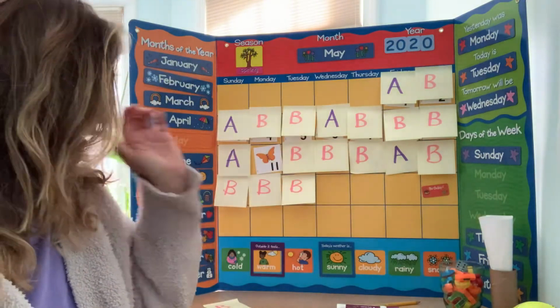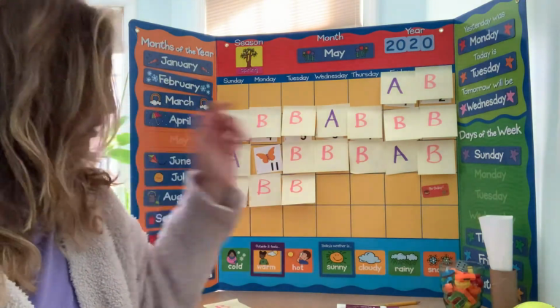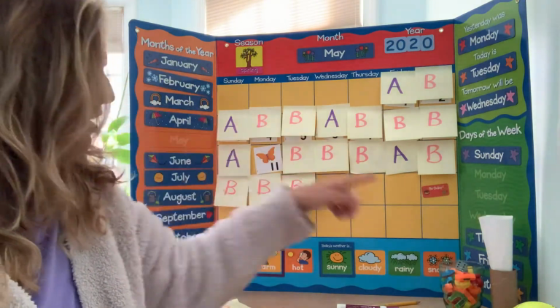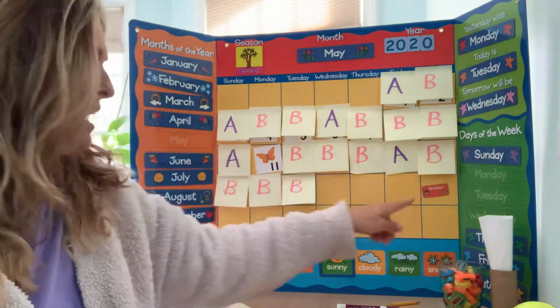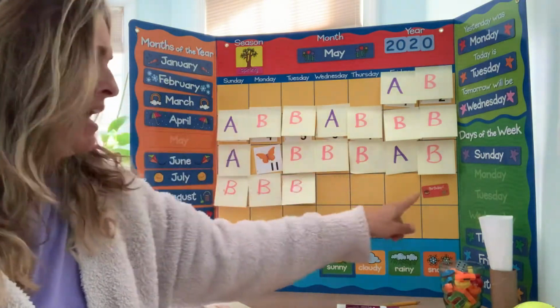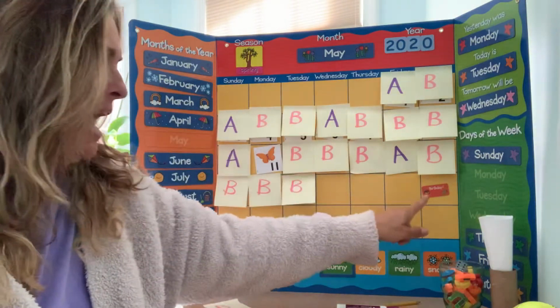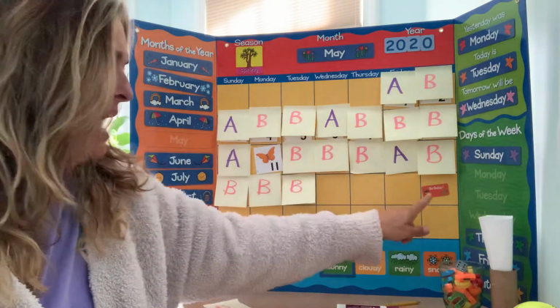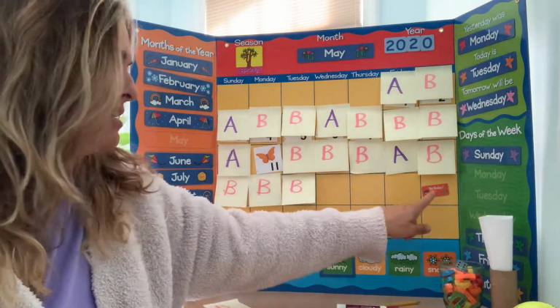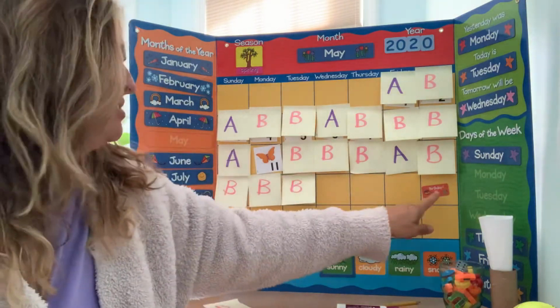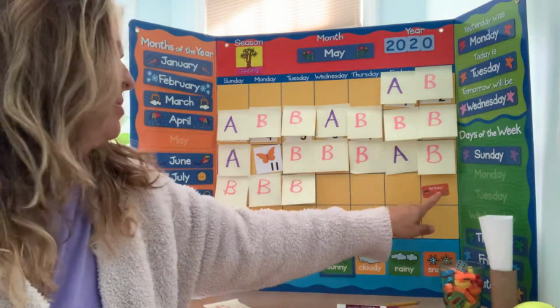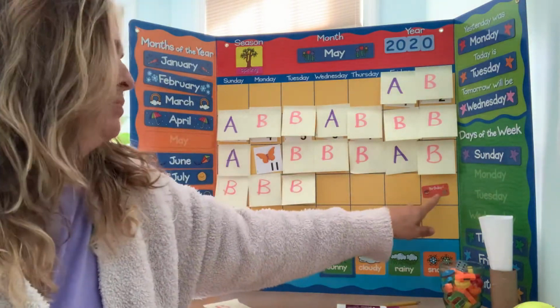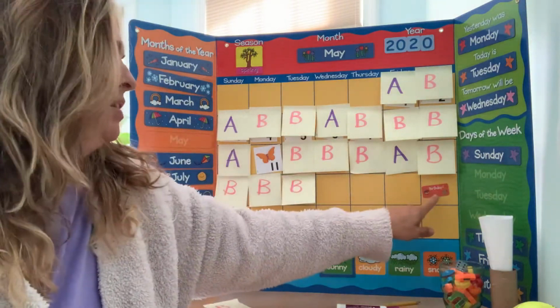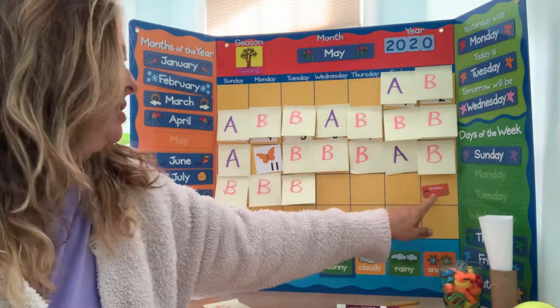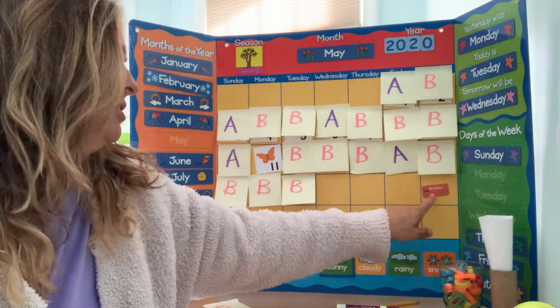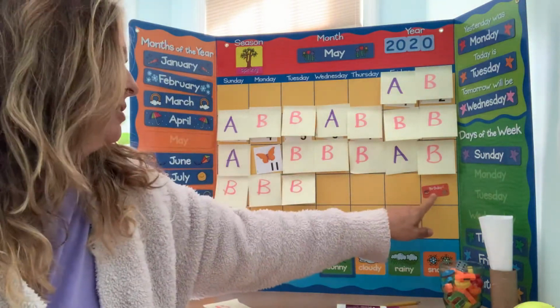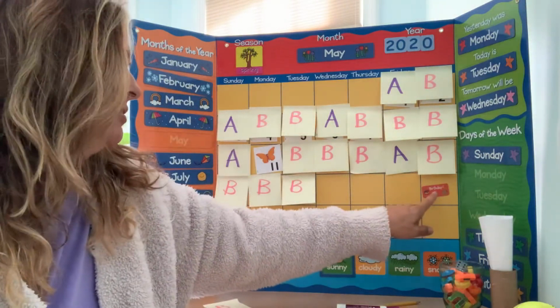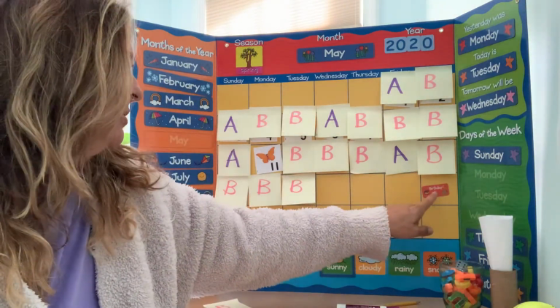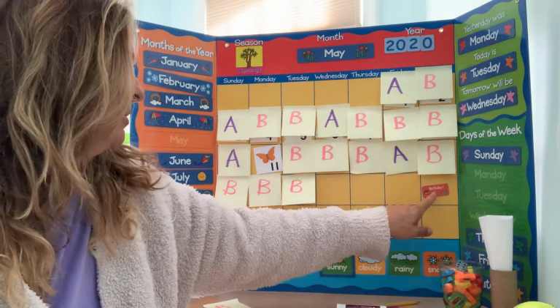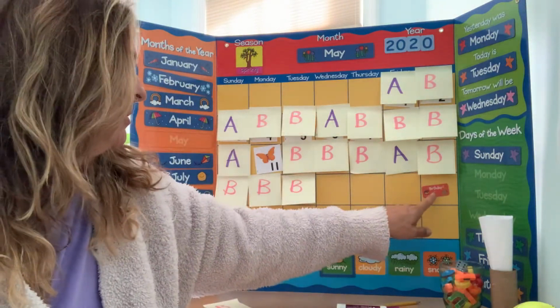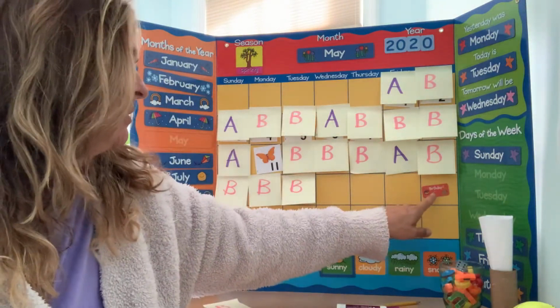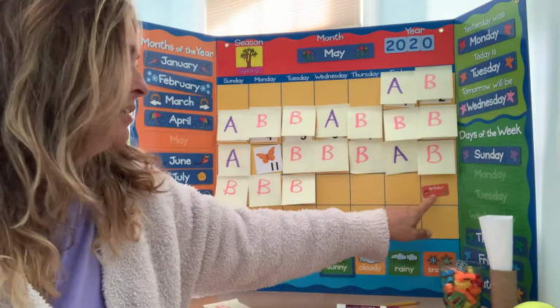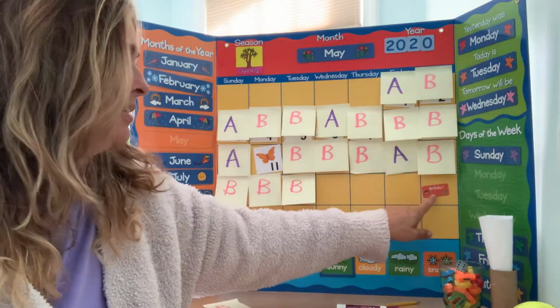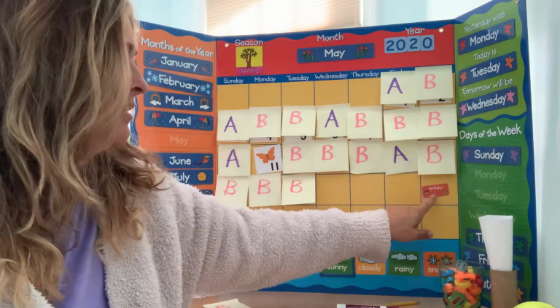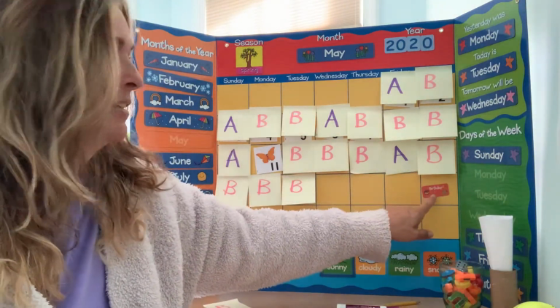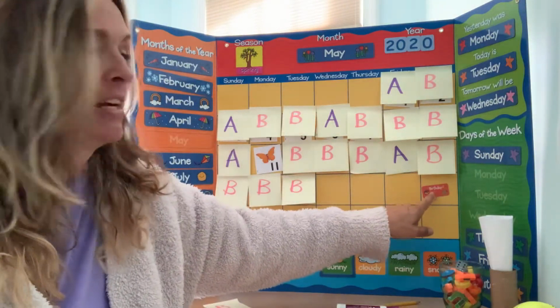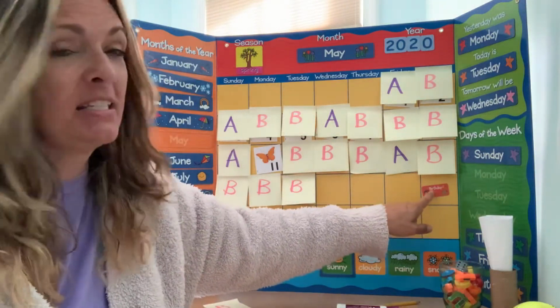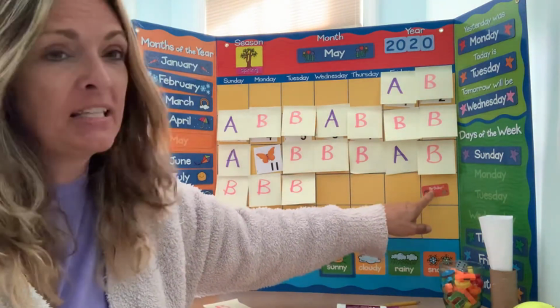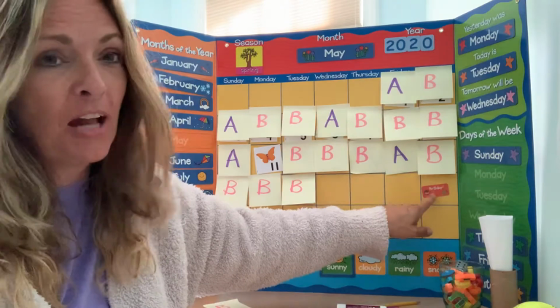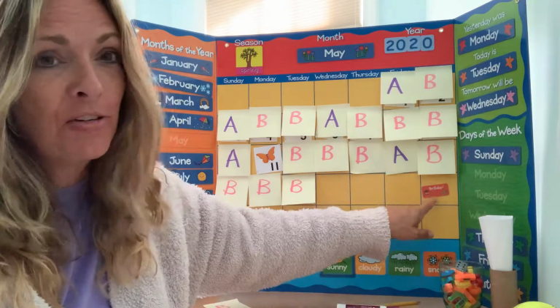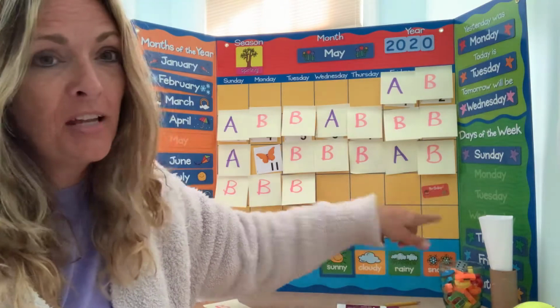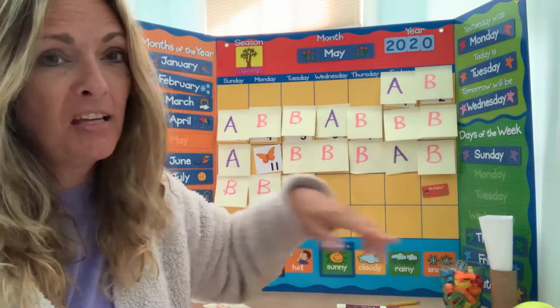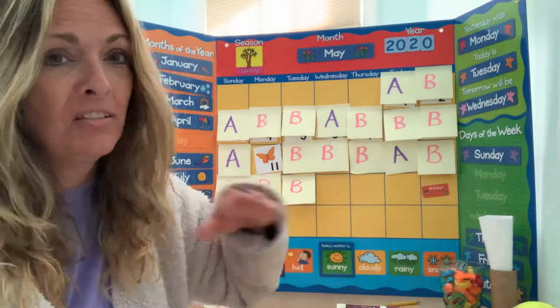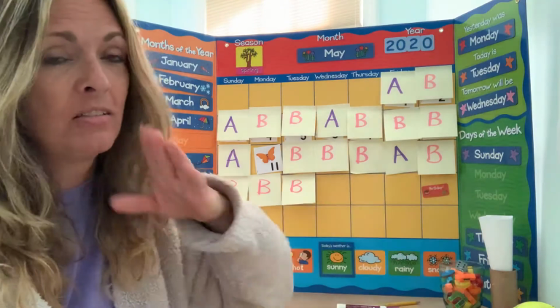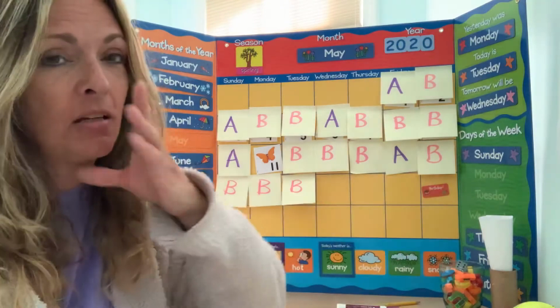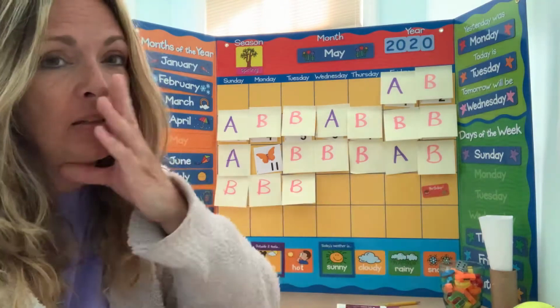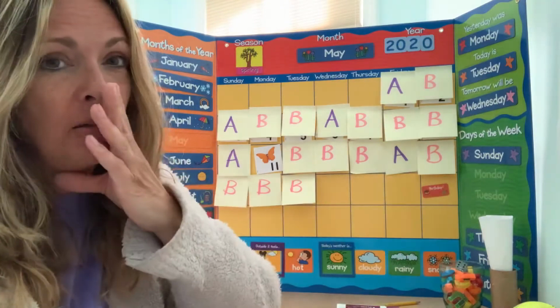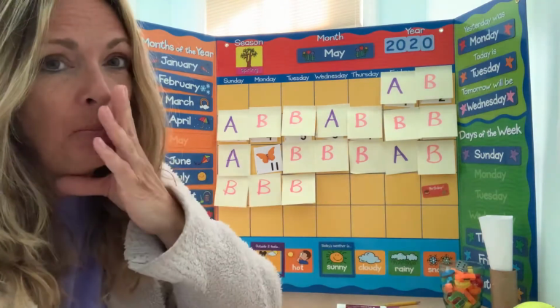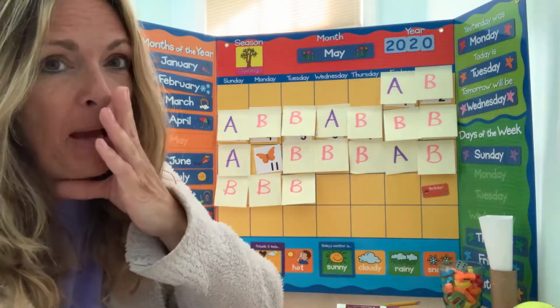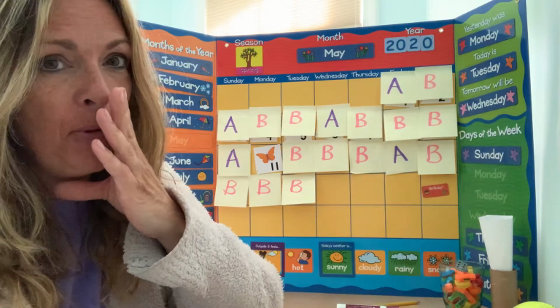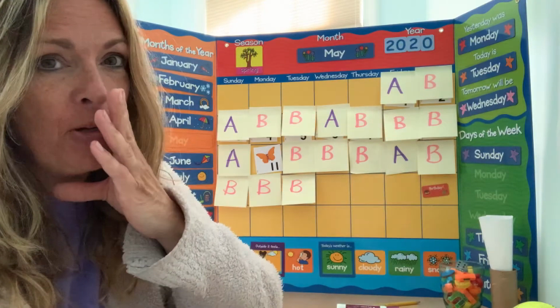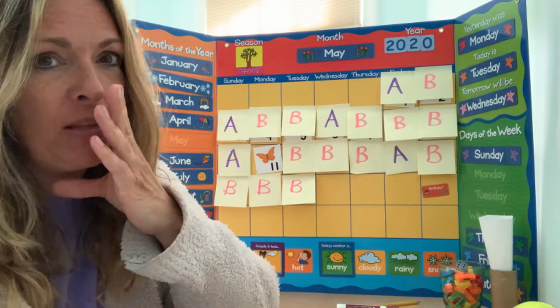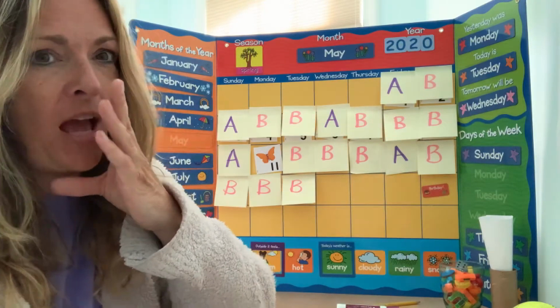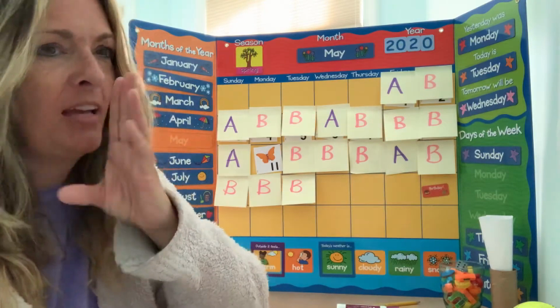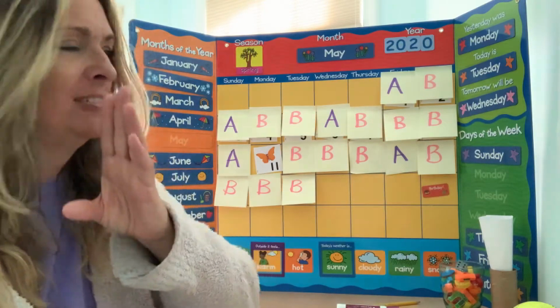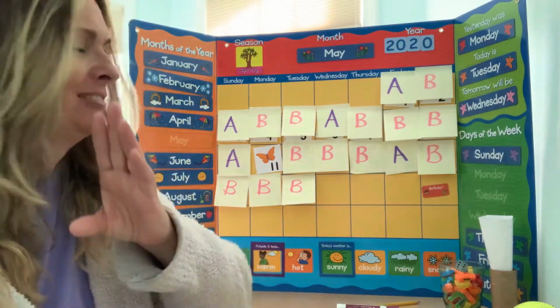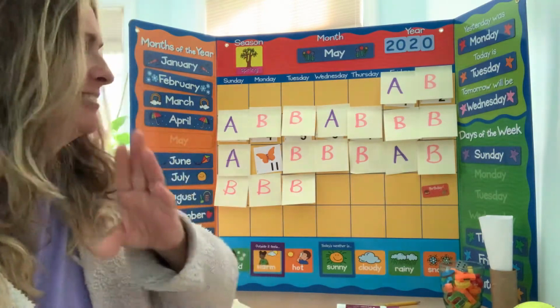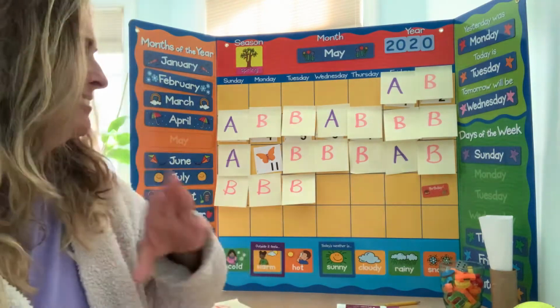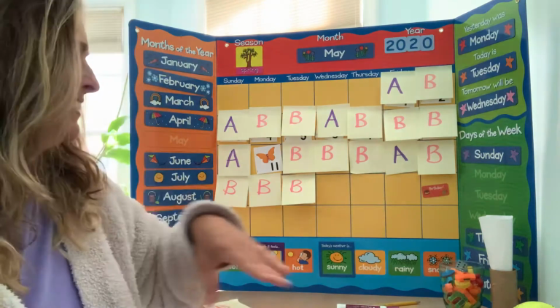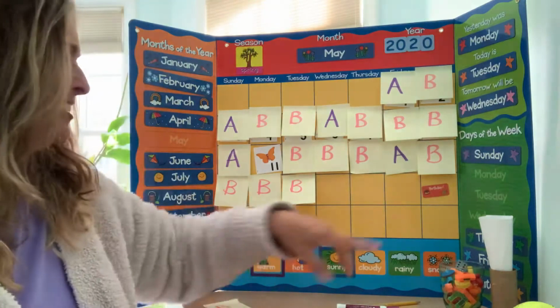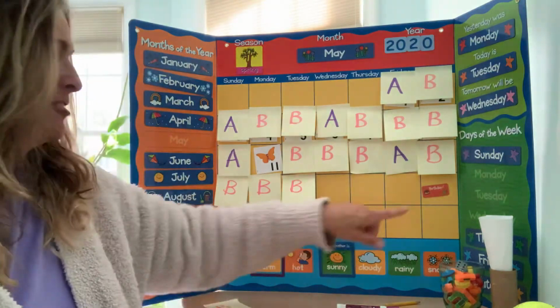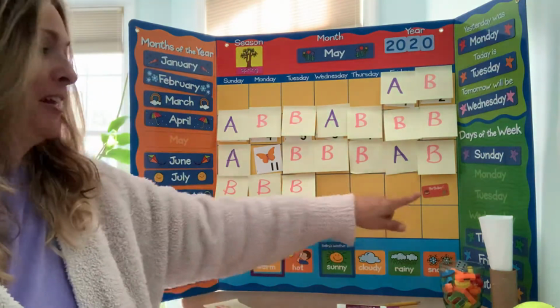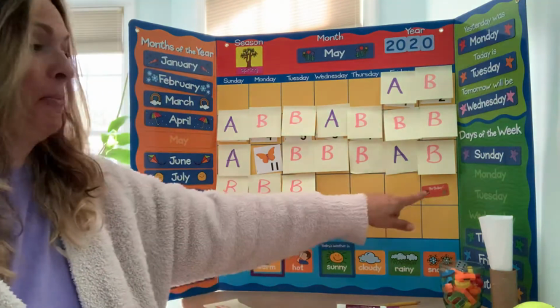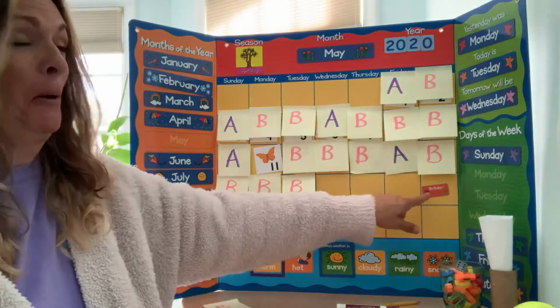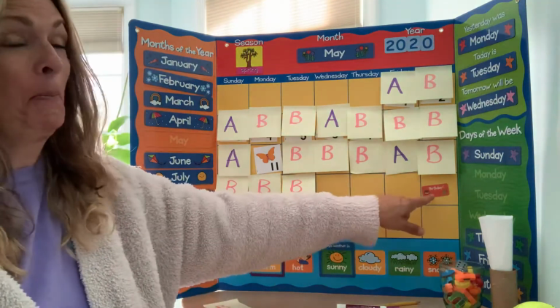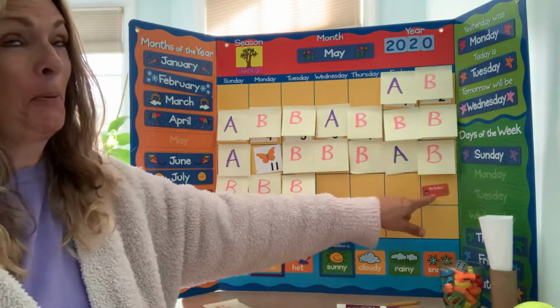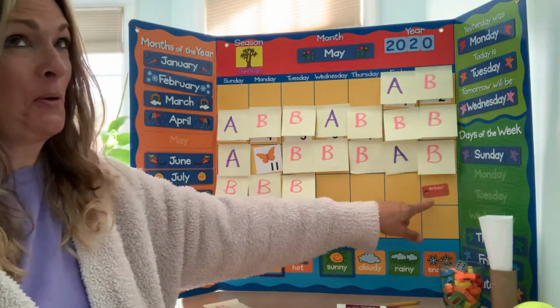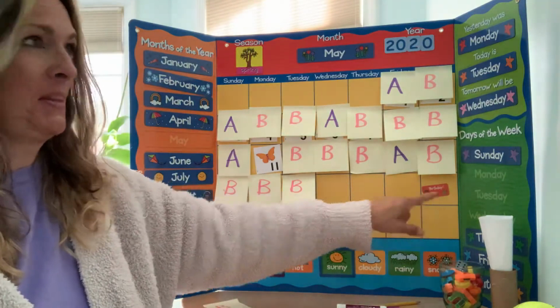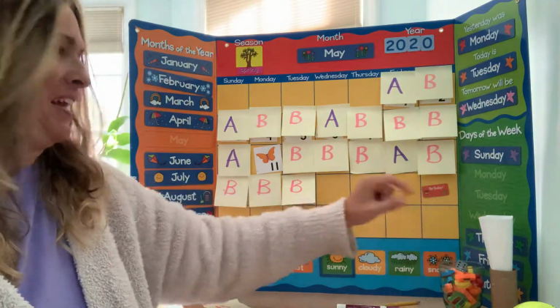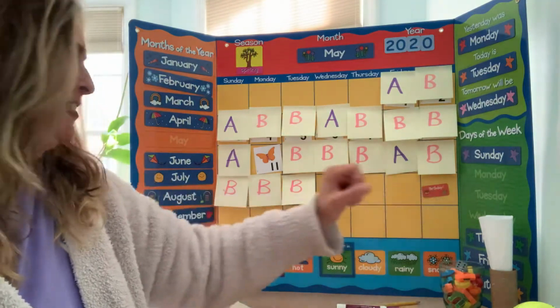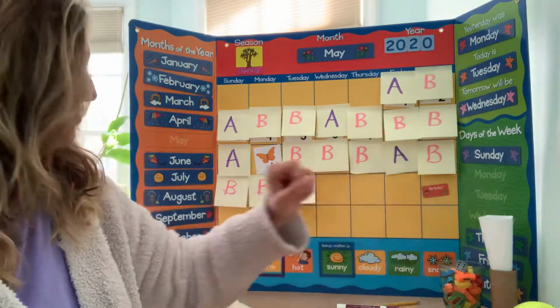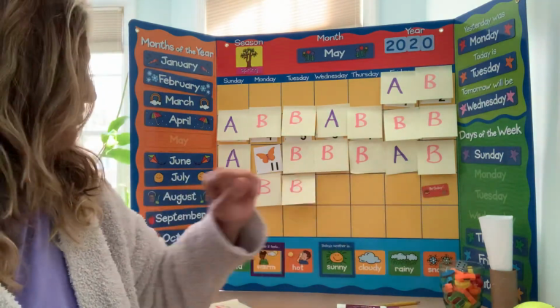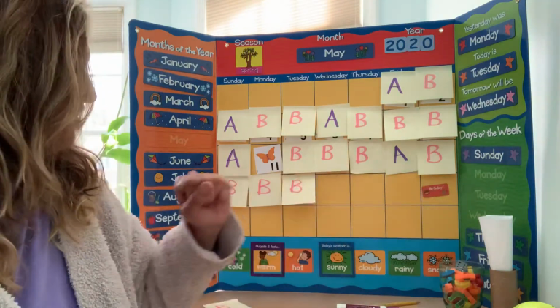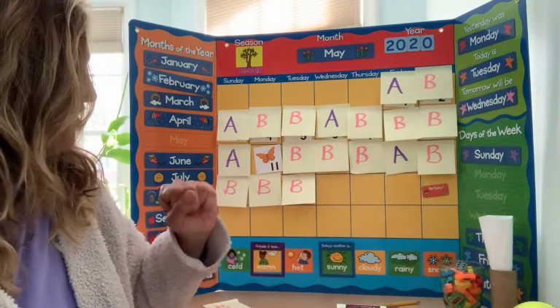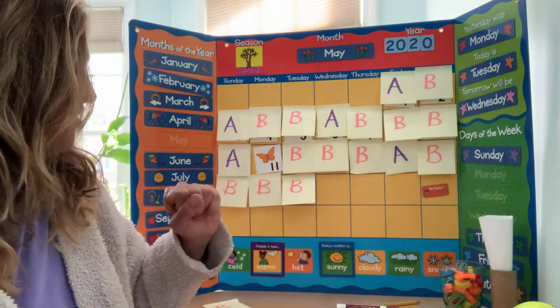Look, I added something here because Saturday's my birthday. So I put birthday over here.